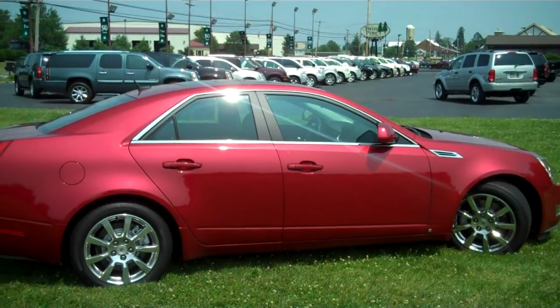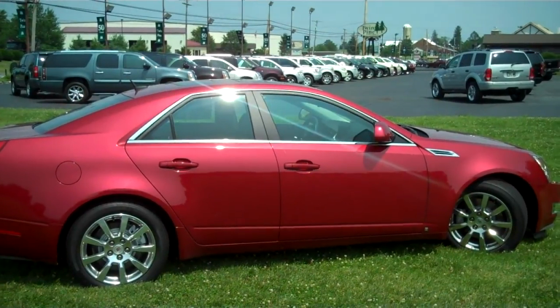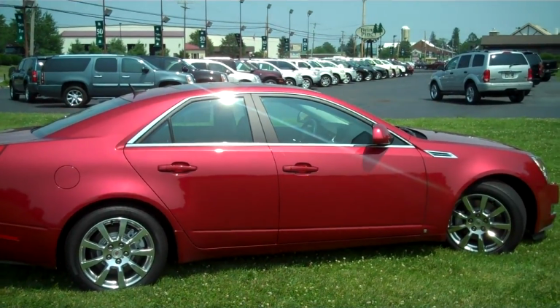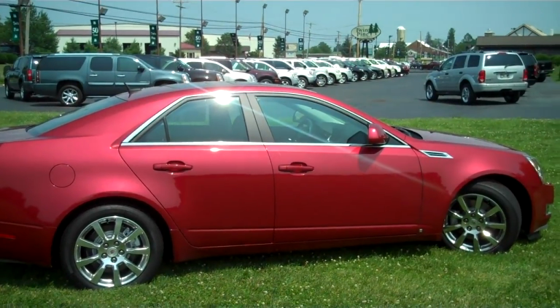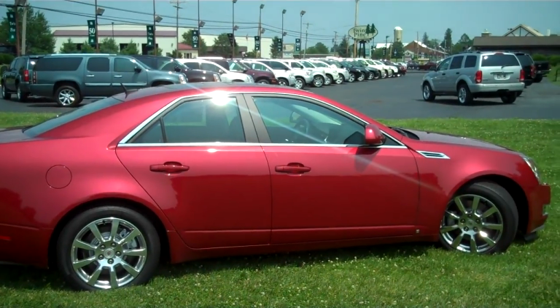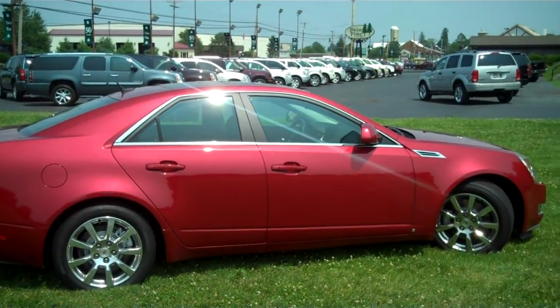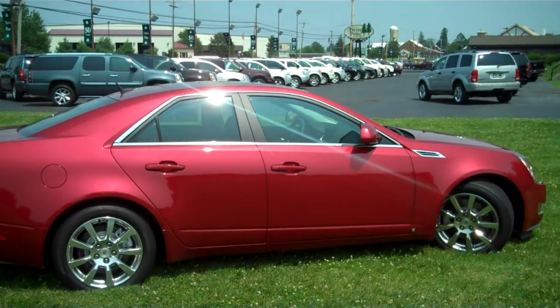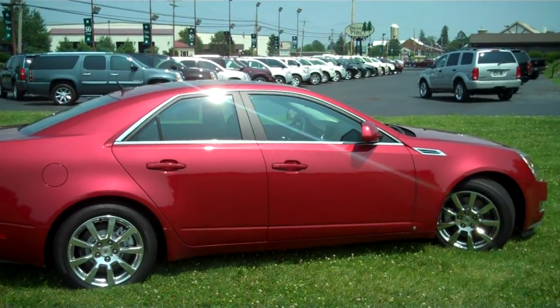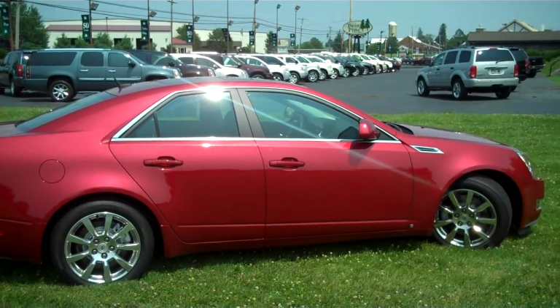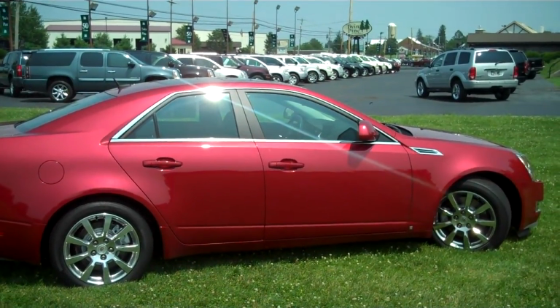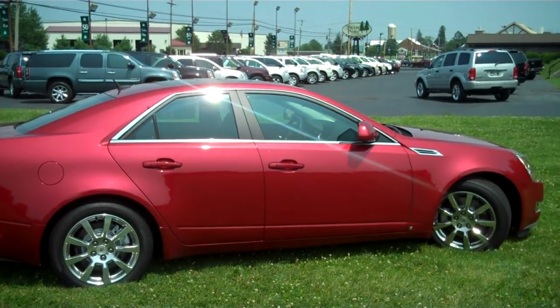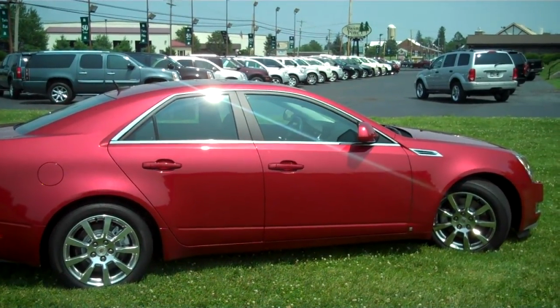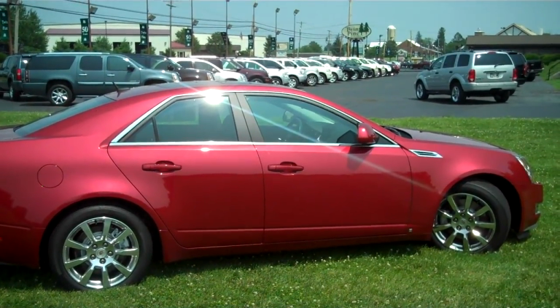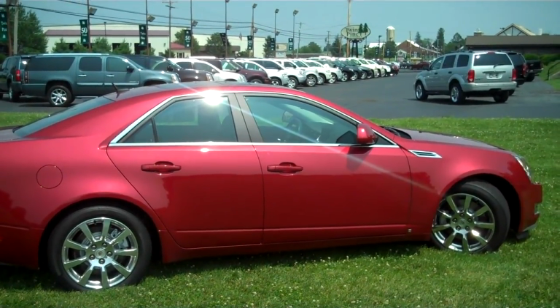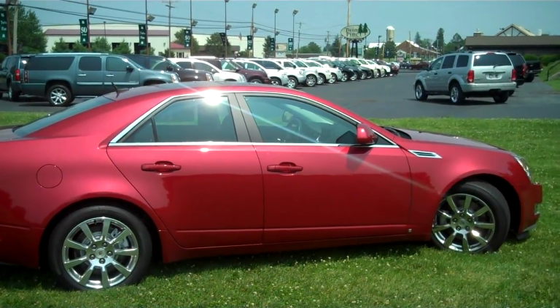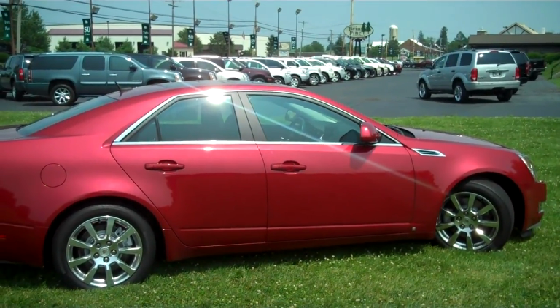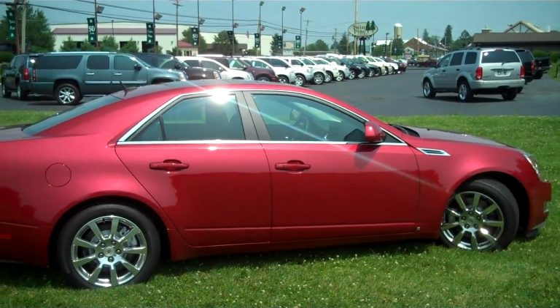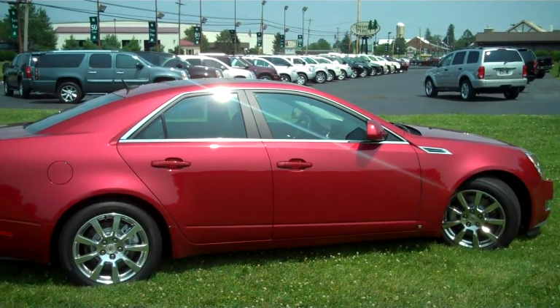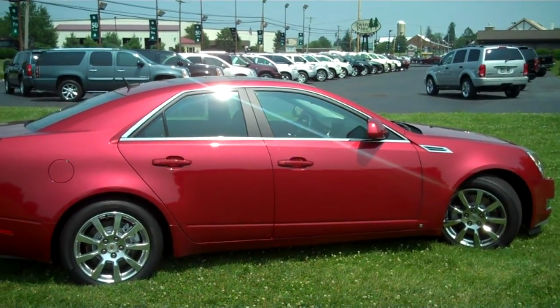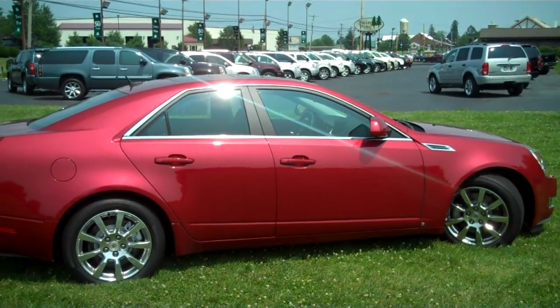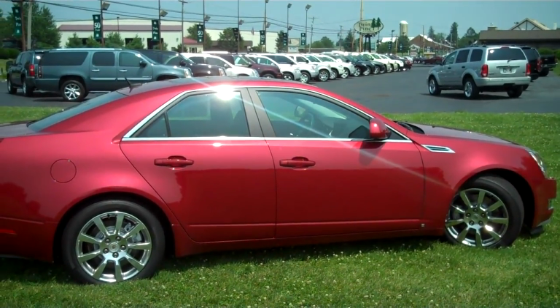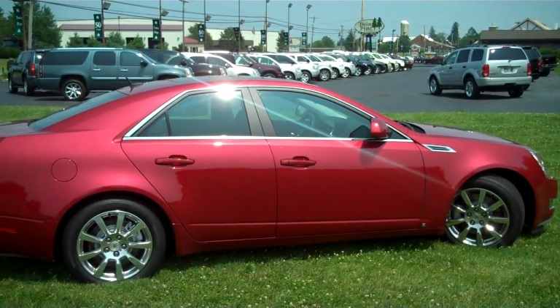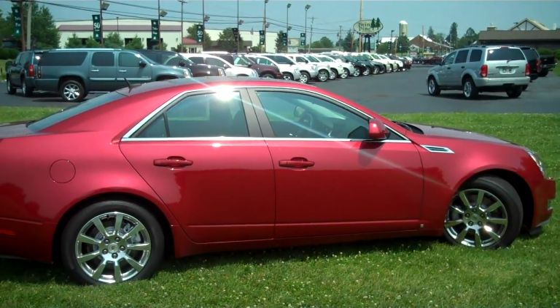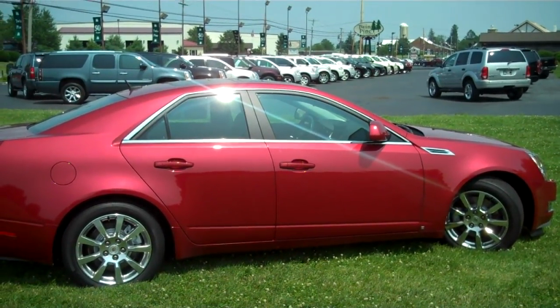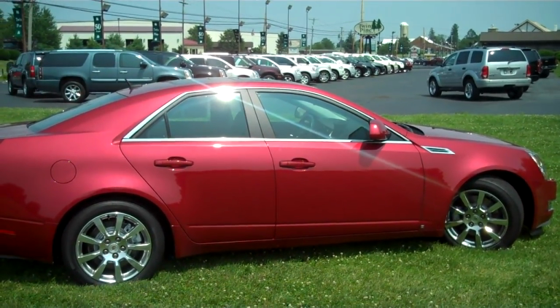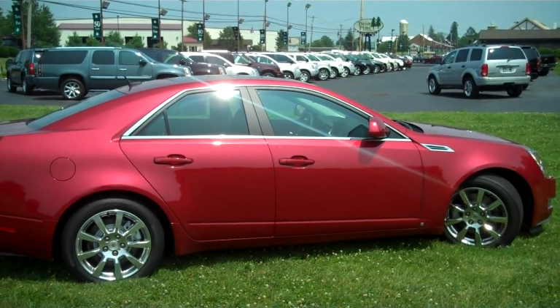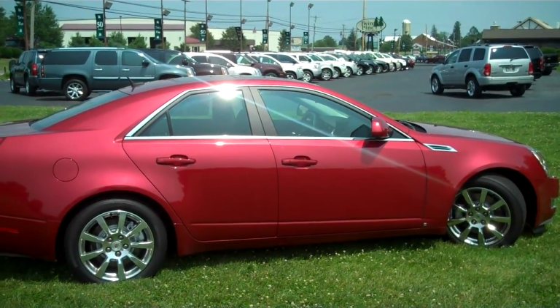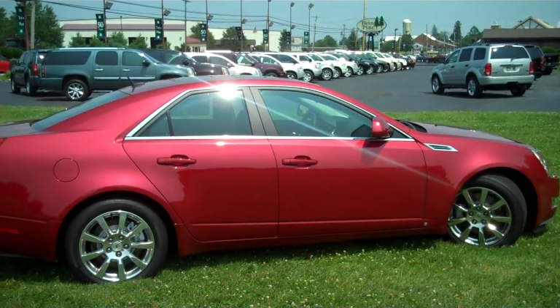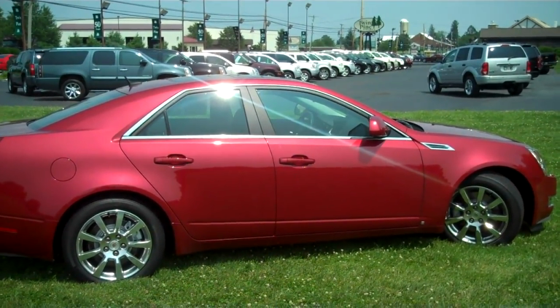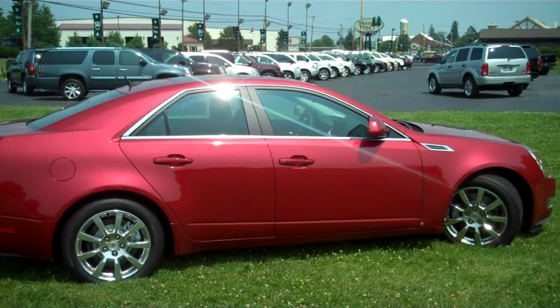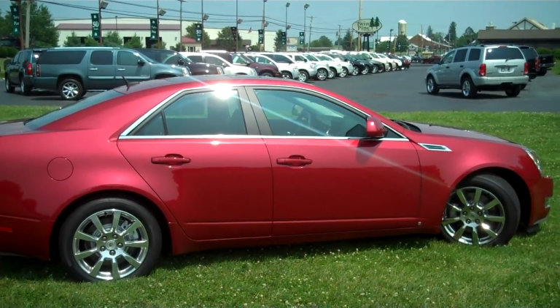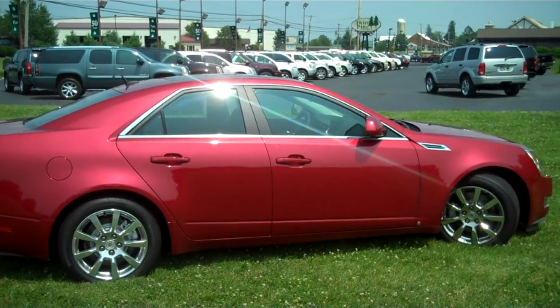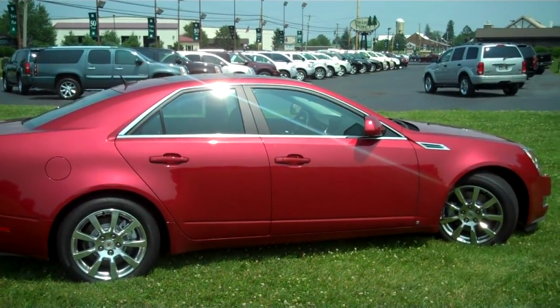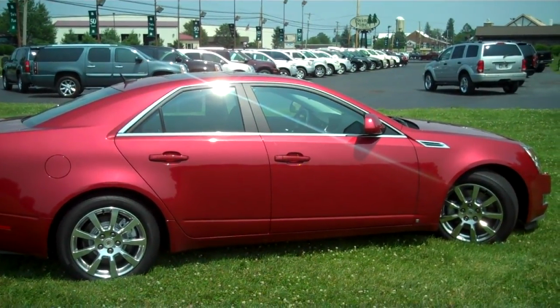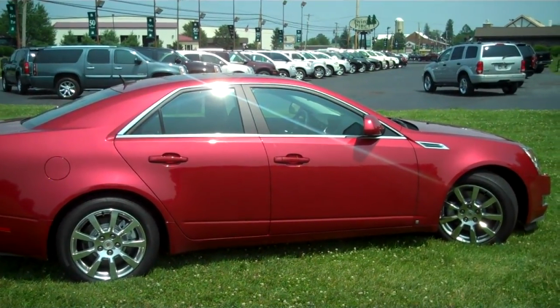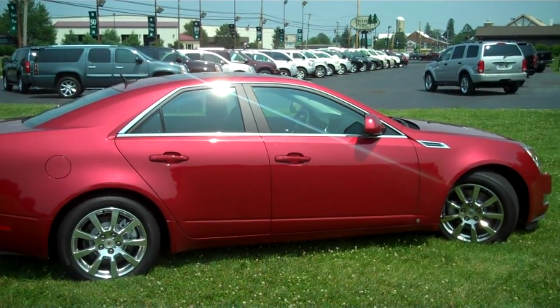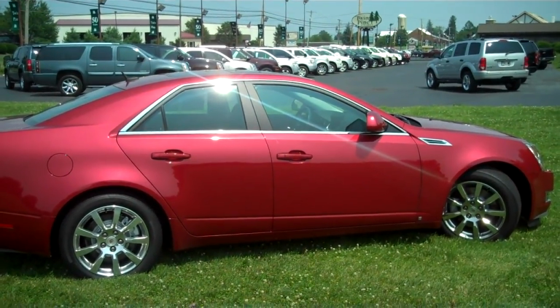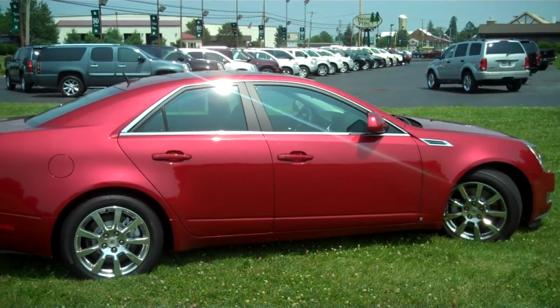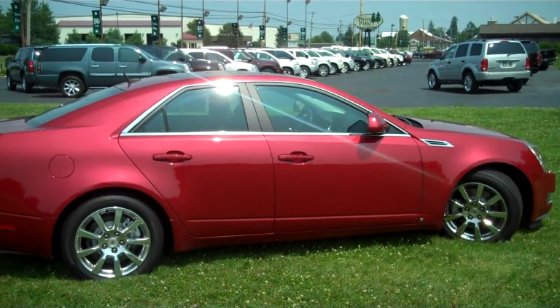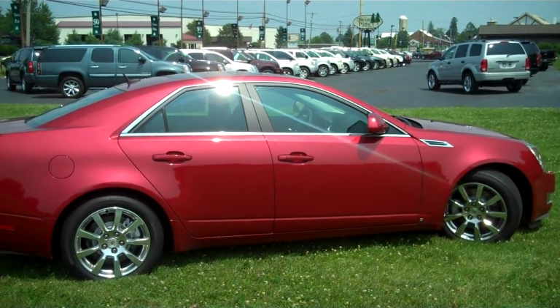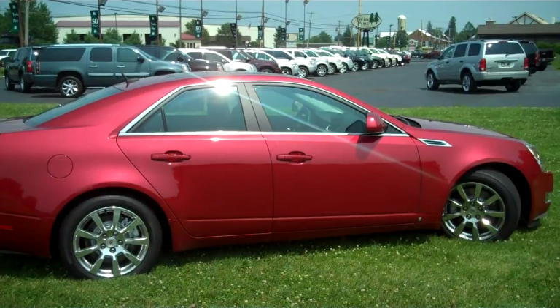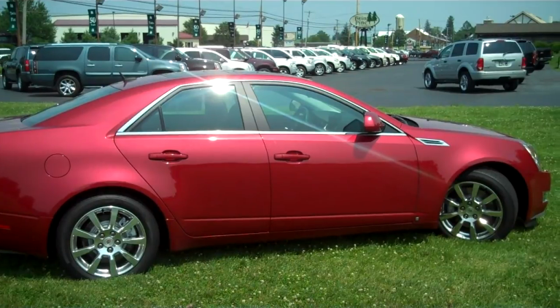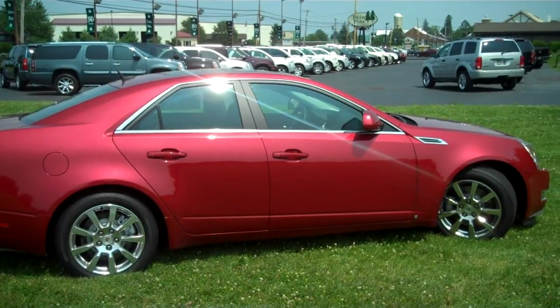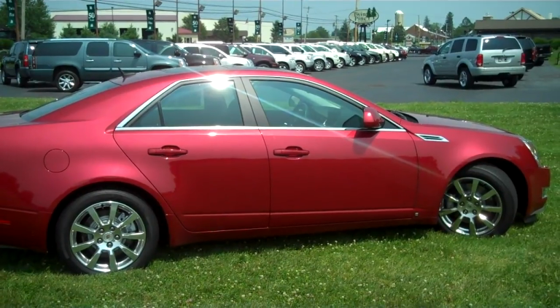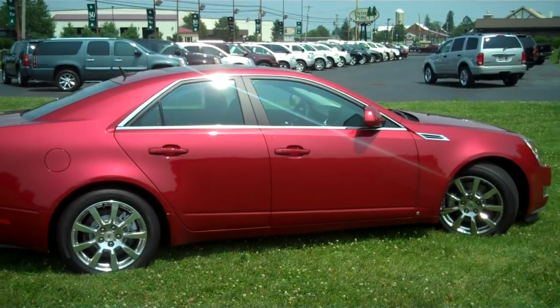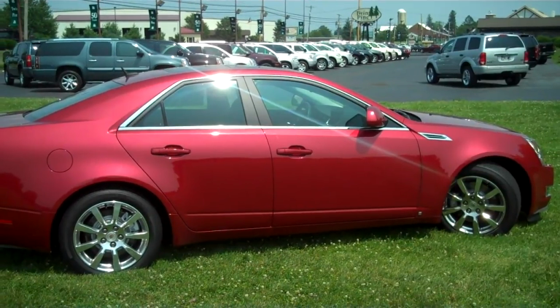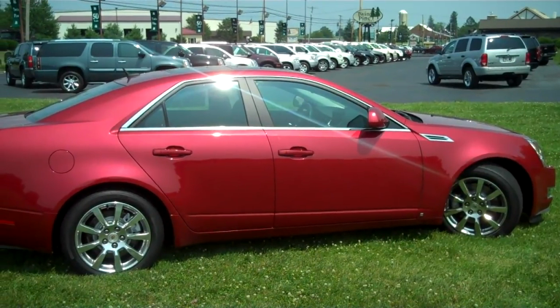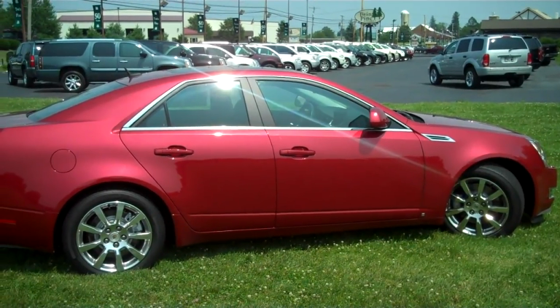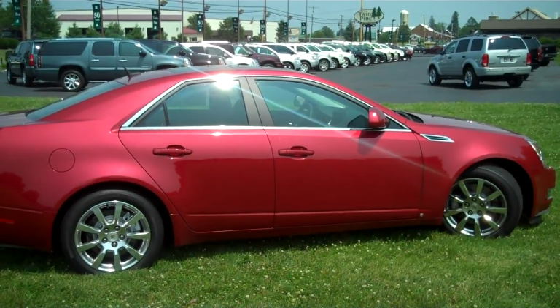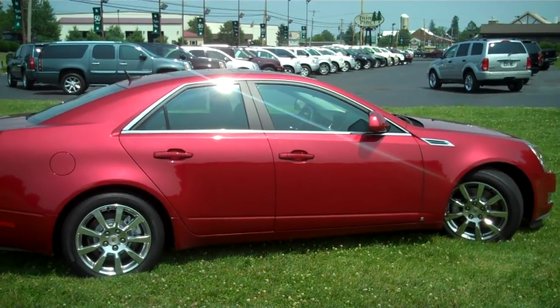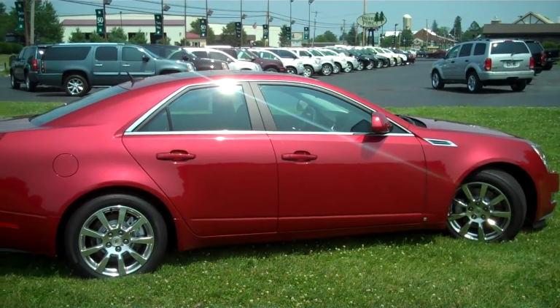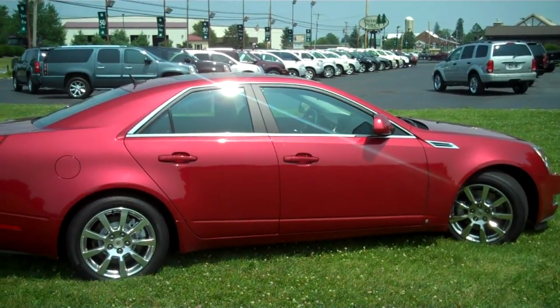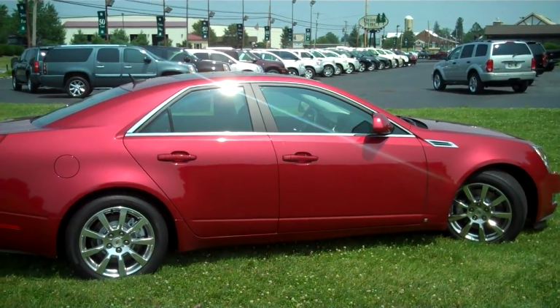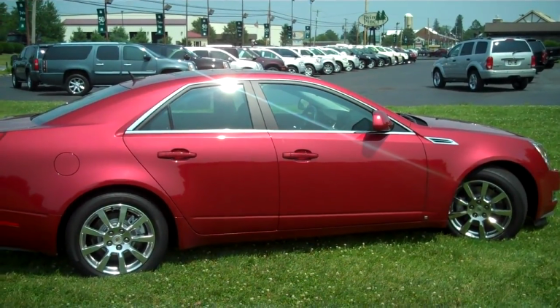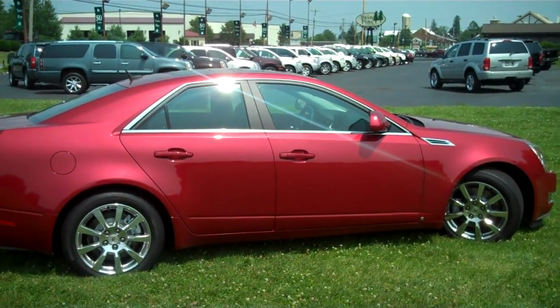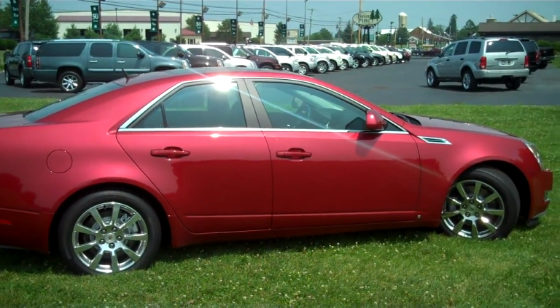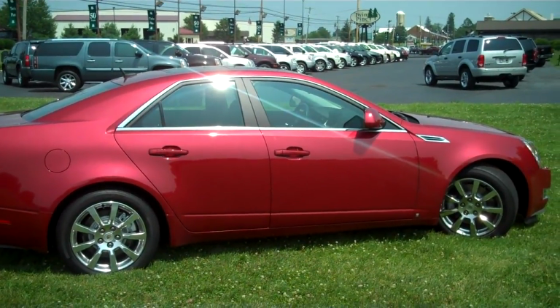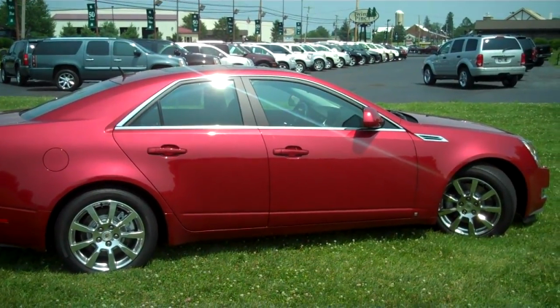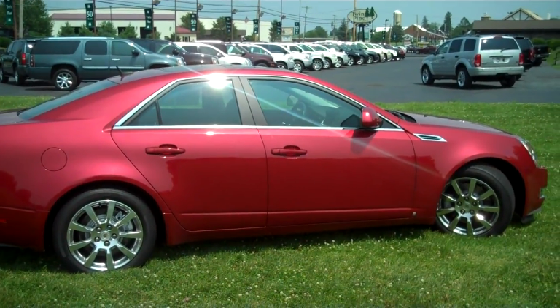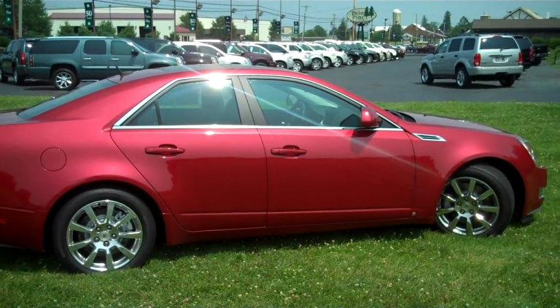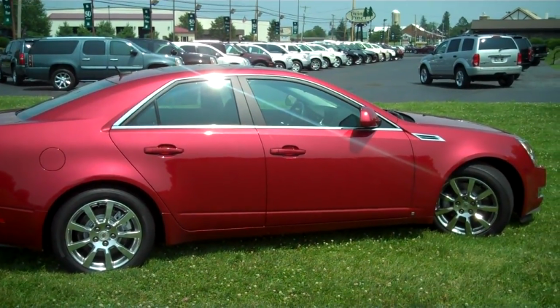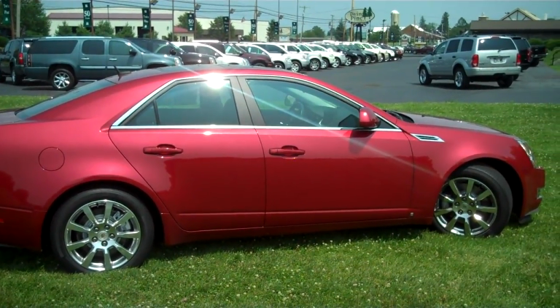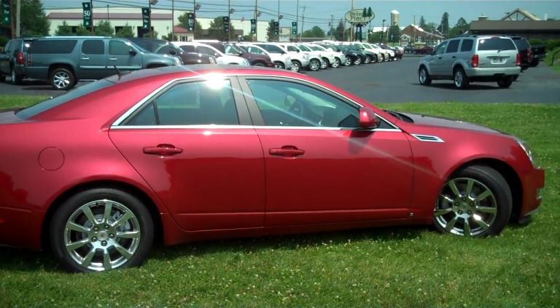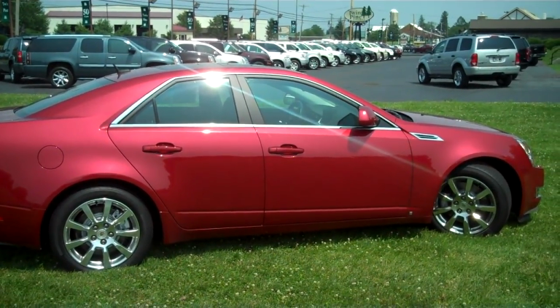Good afternoon and welcome to Twin Pine Auto Sales. Today we're going to take a look at the 2008 Cadillac CTS sedan with a luxury package.